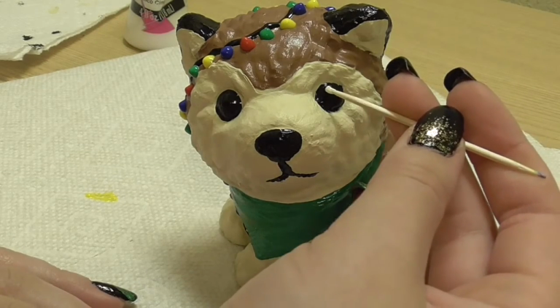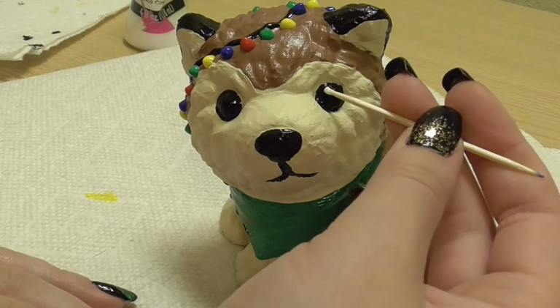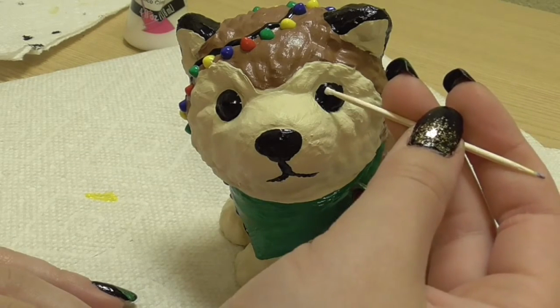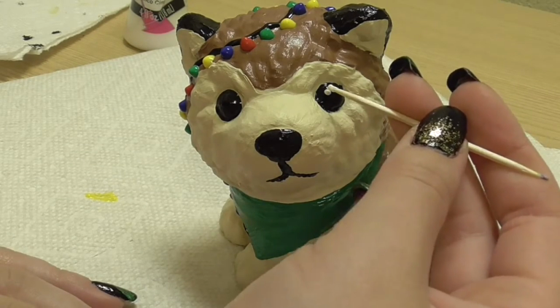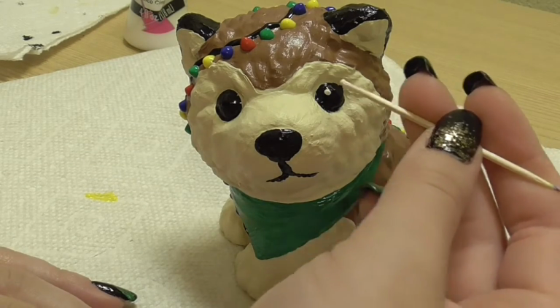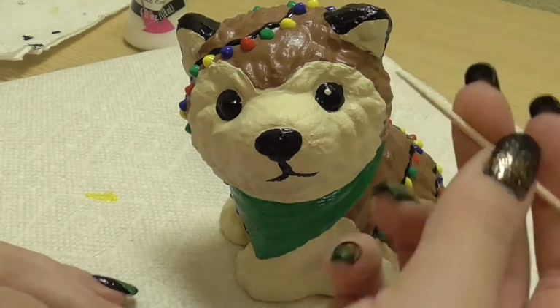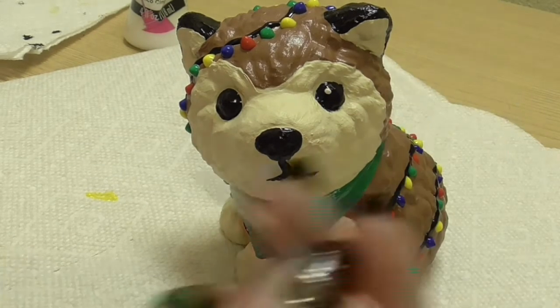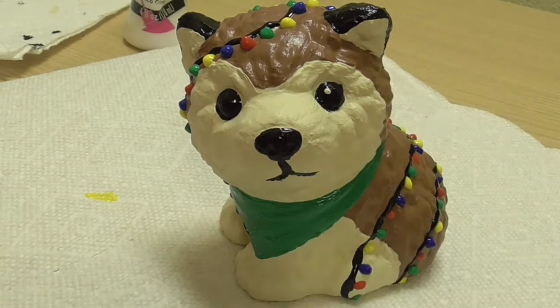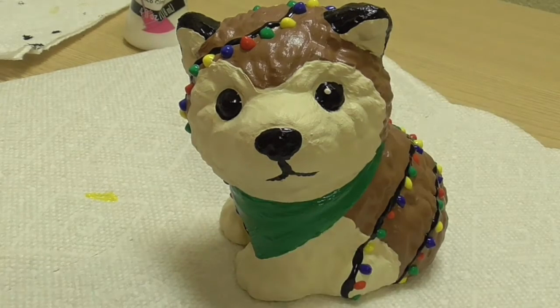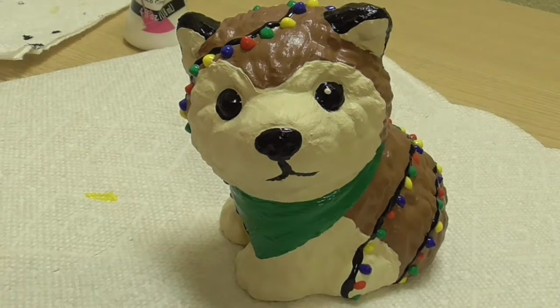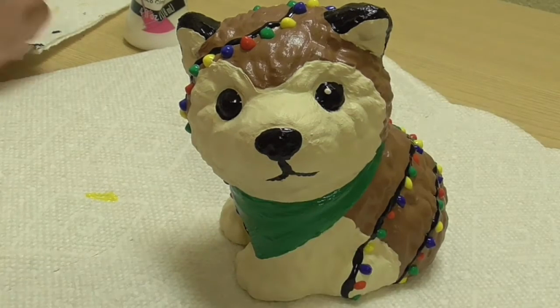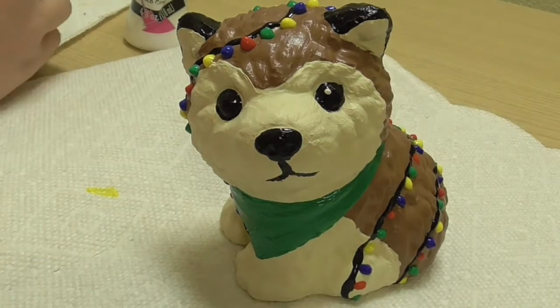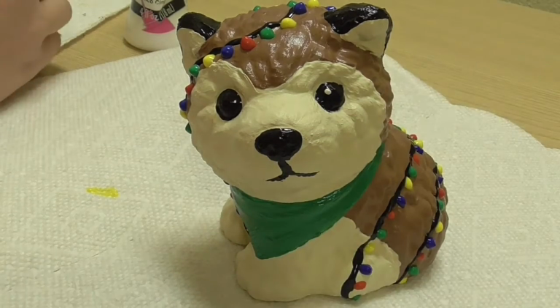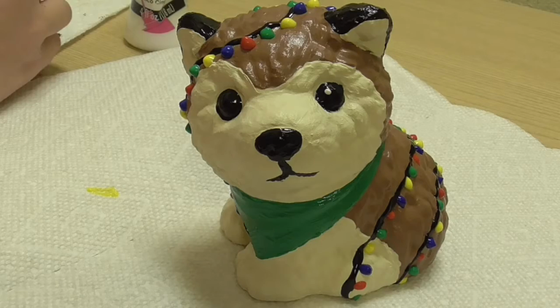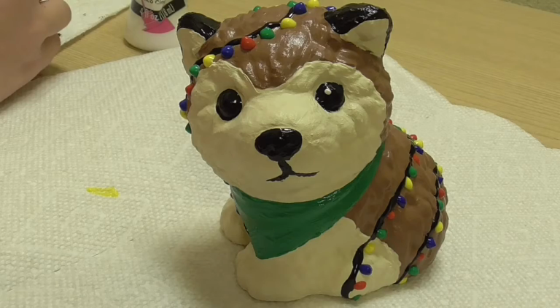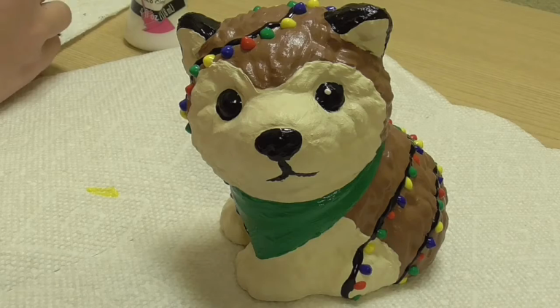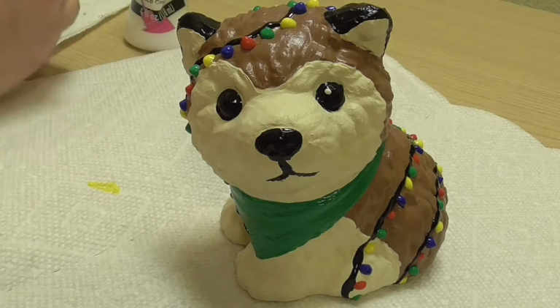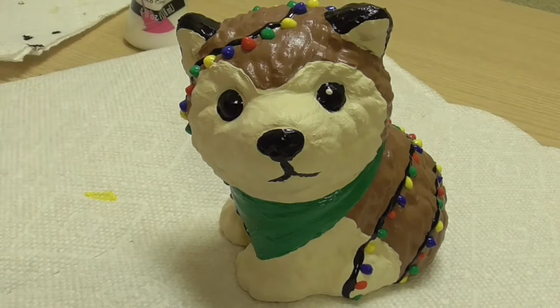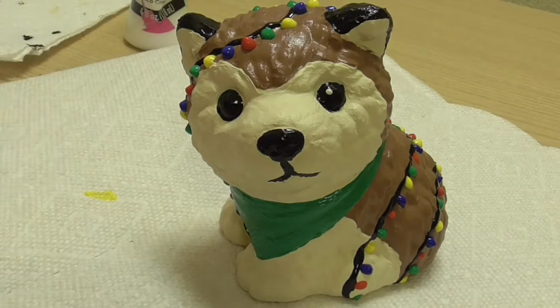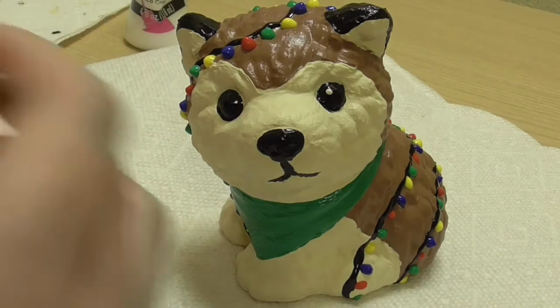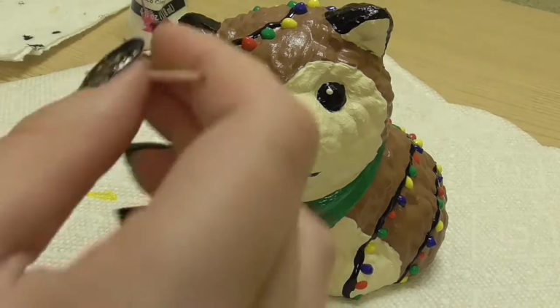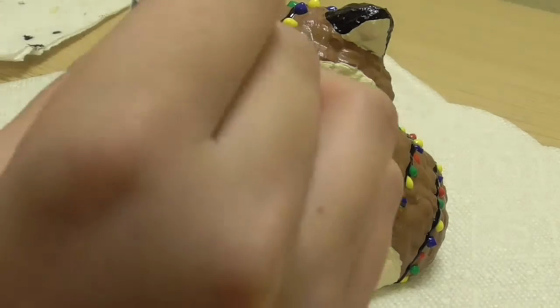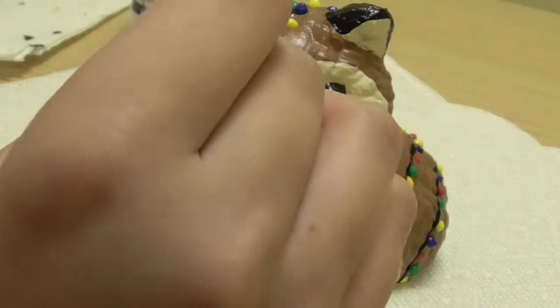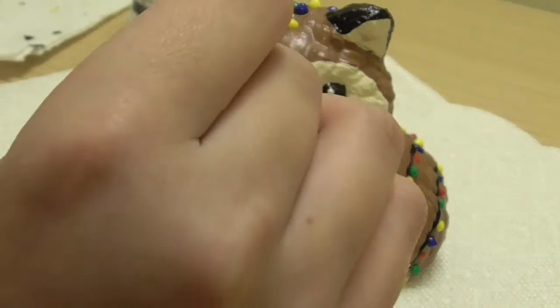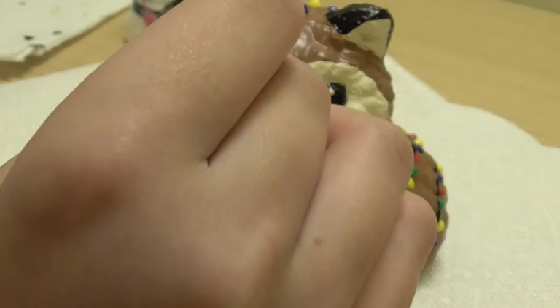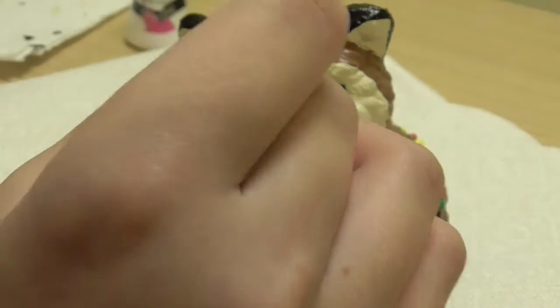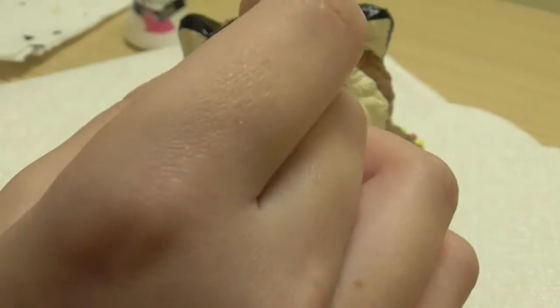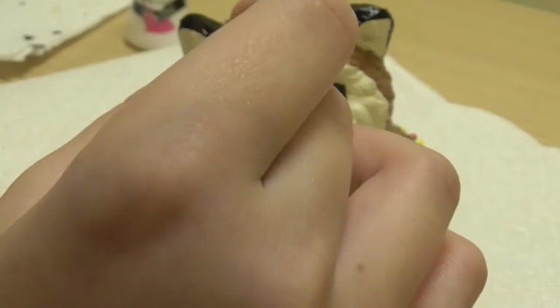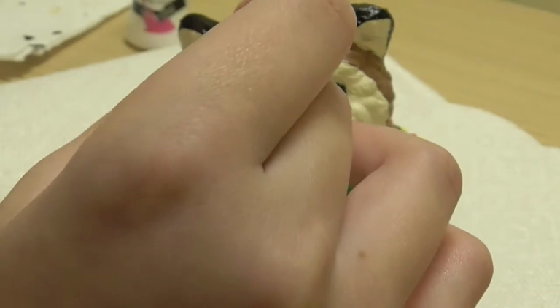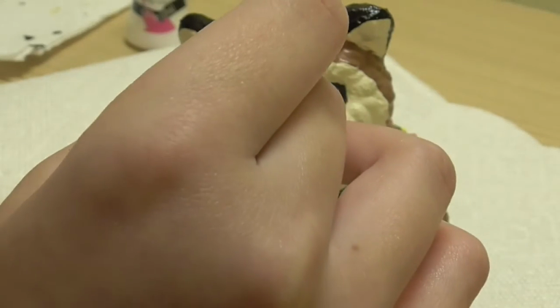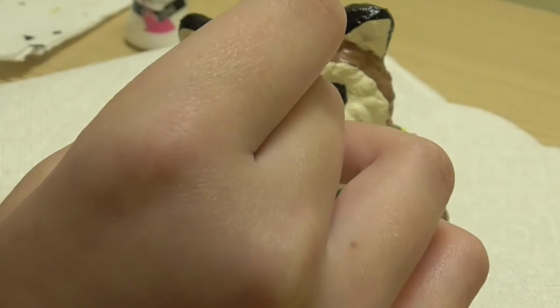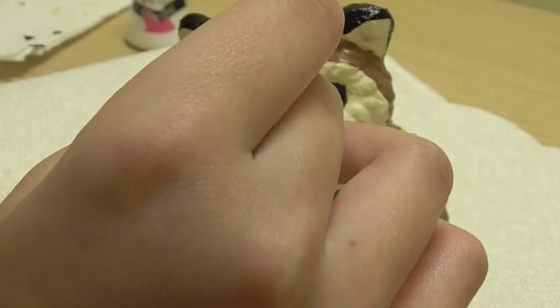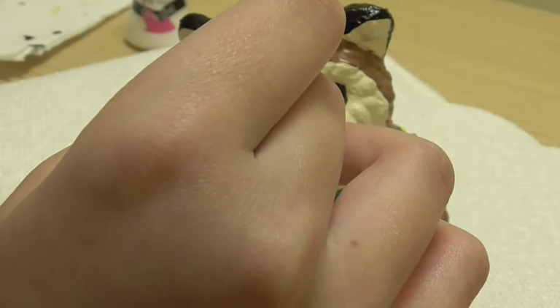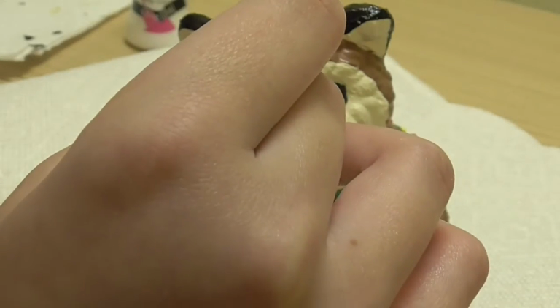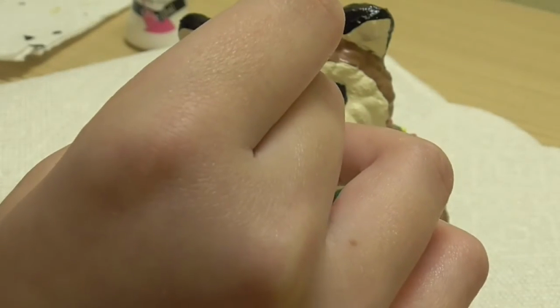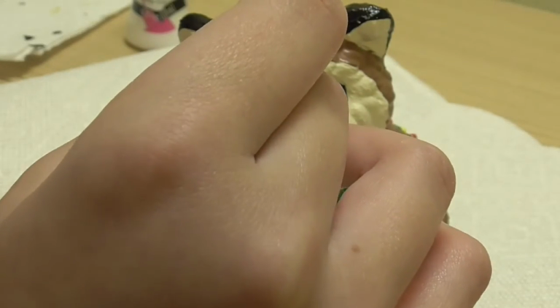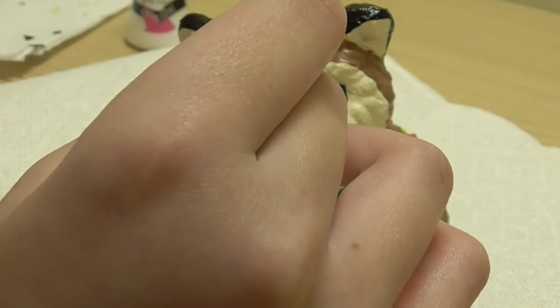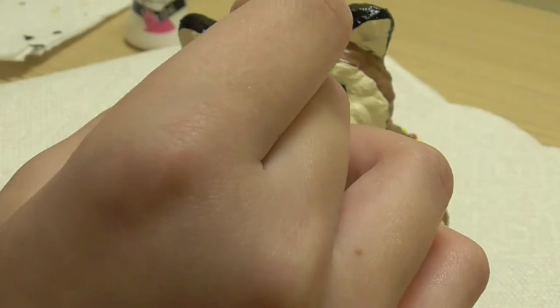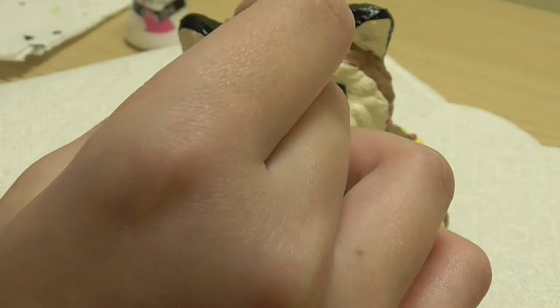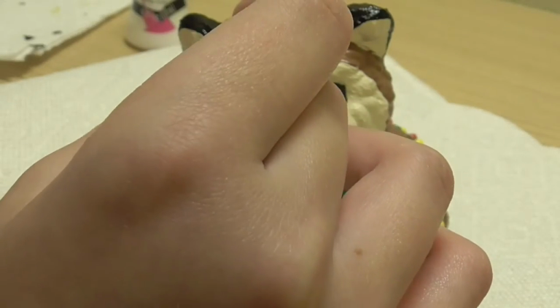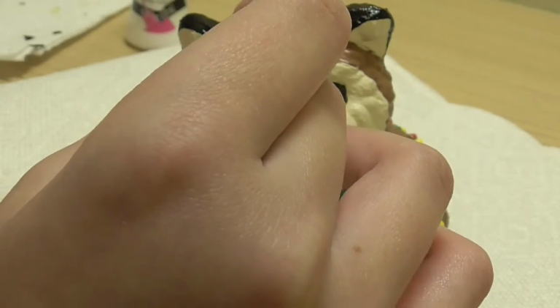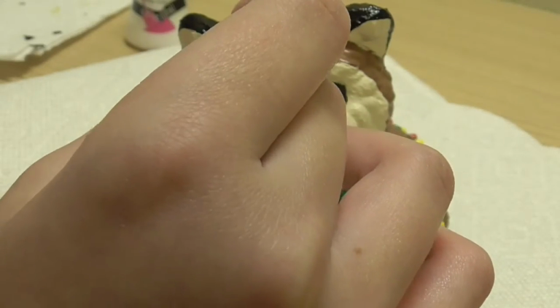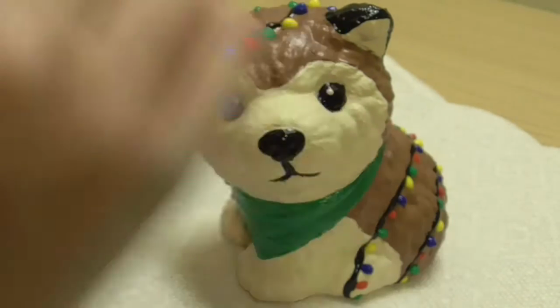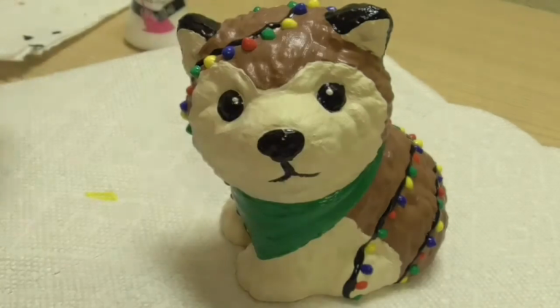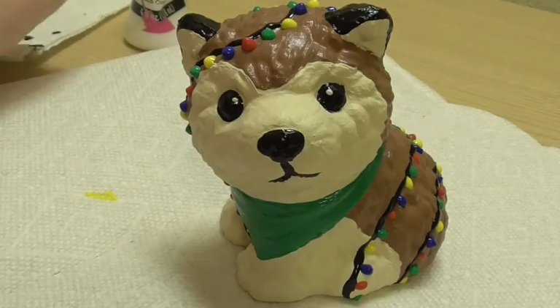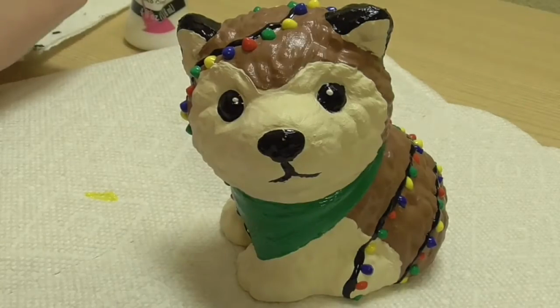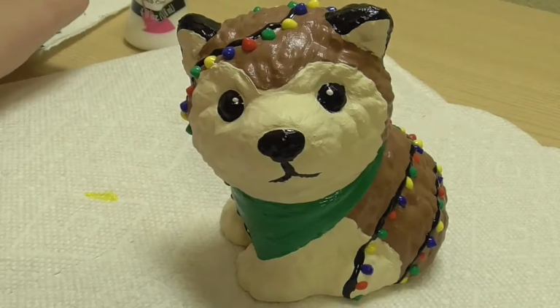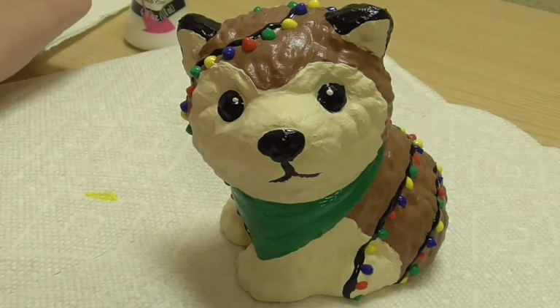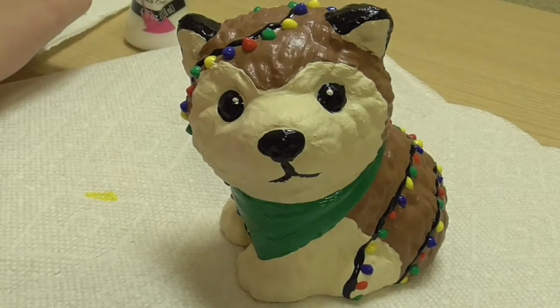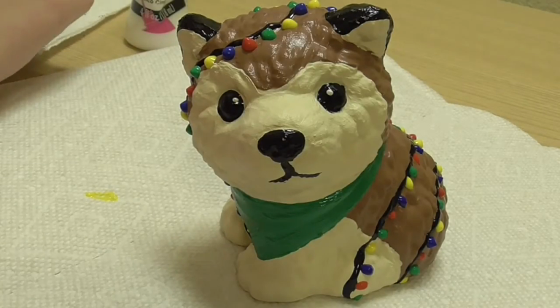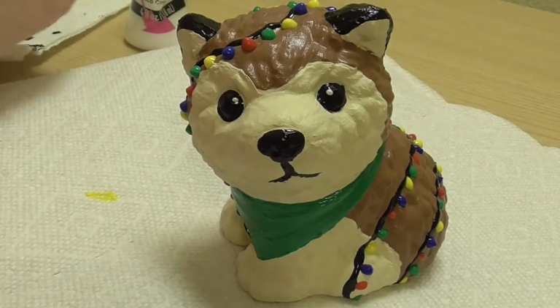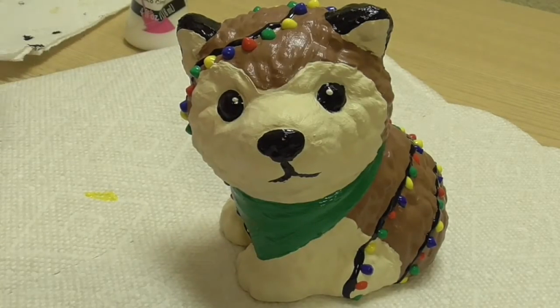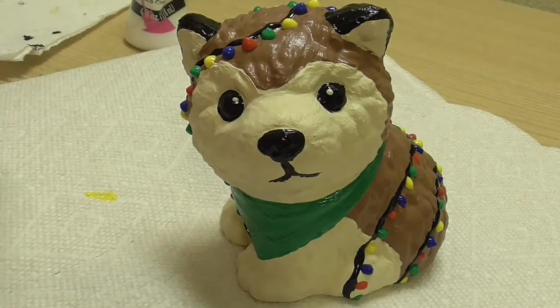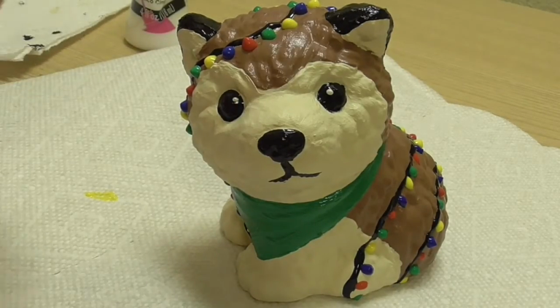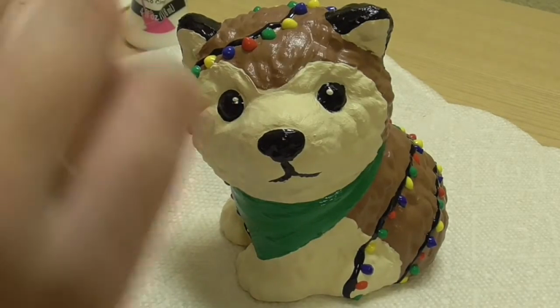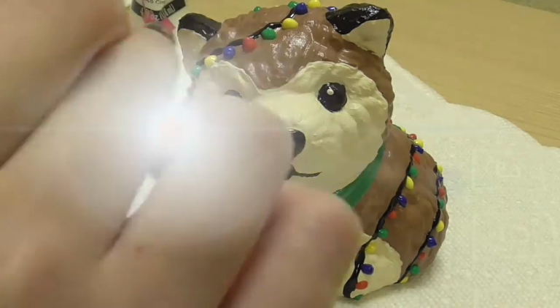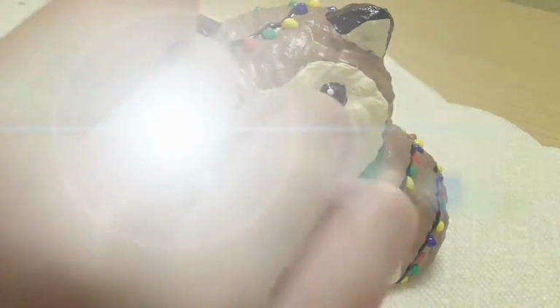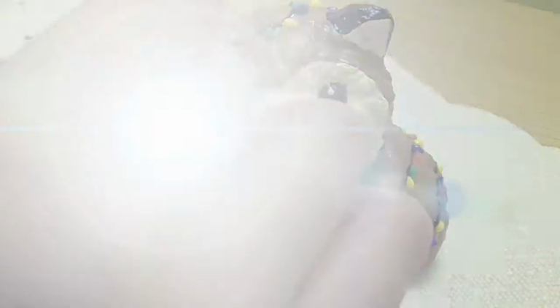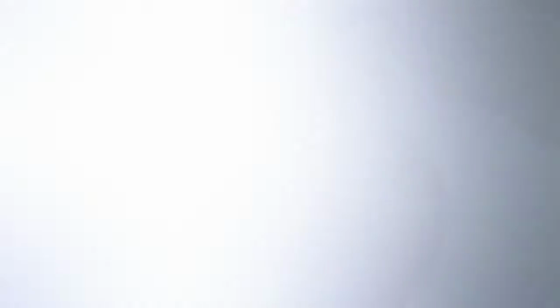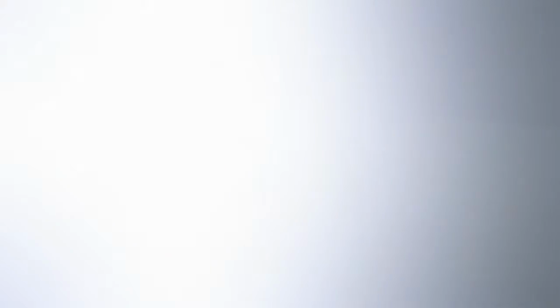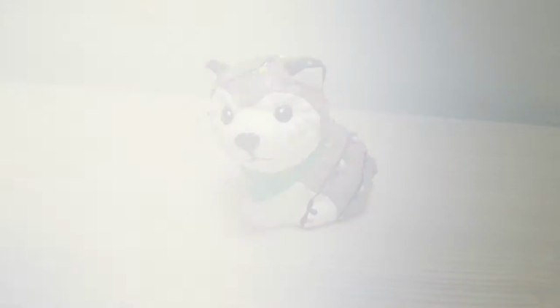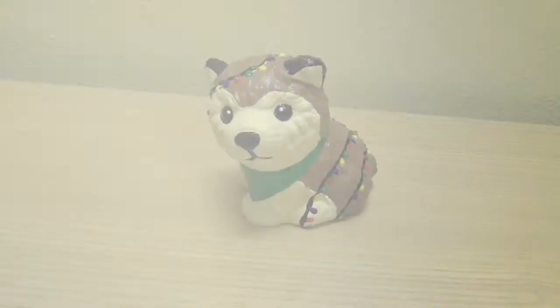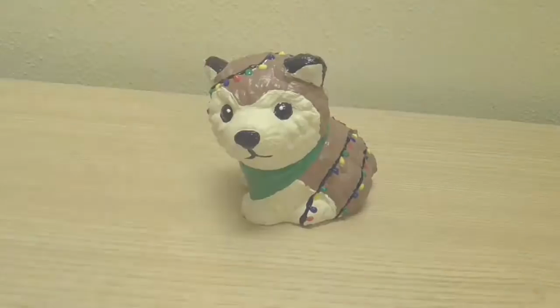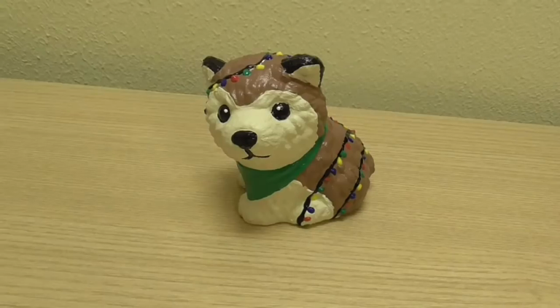Lastly, I added a white dot on each eye with a toothpick, and I let the whole thing dry overnight because the lights were so thick.